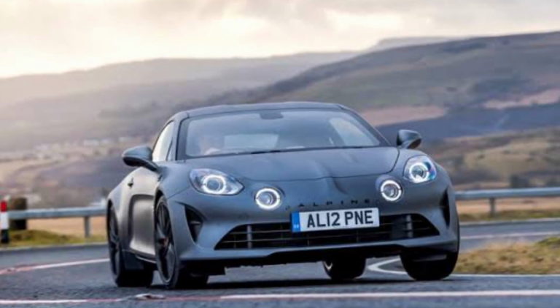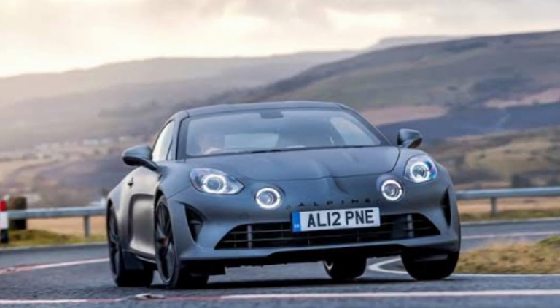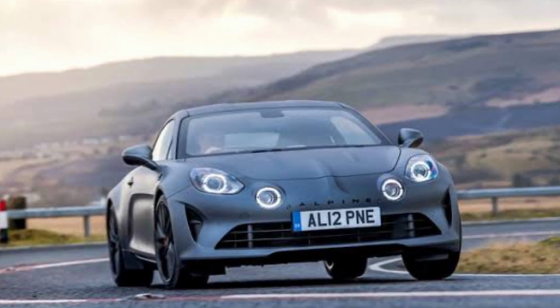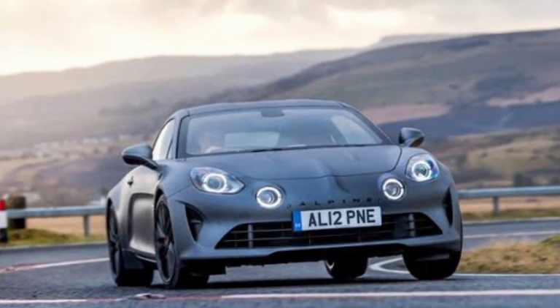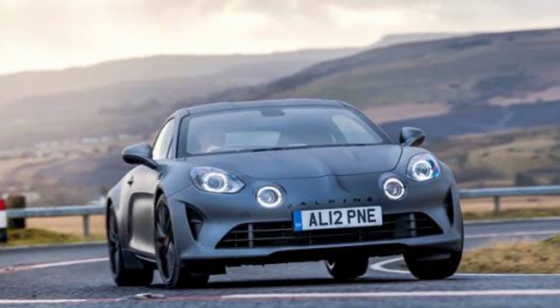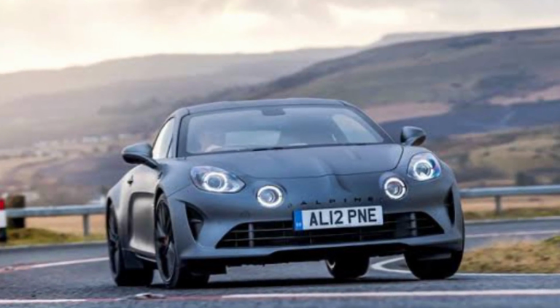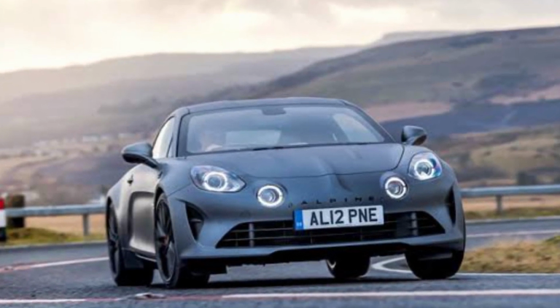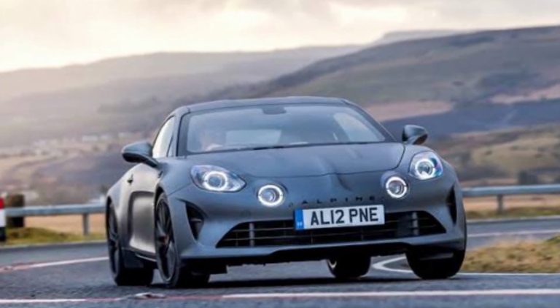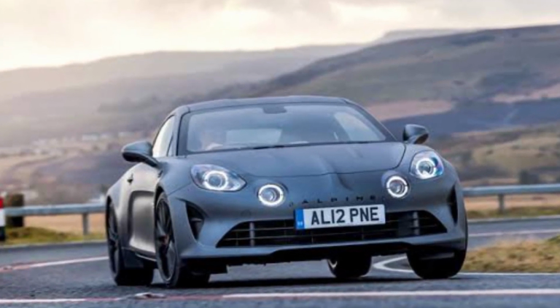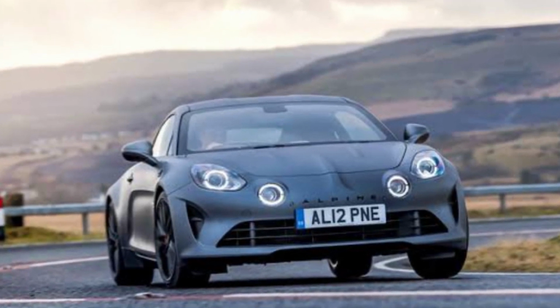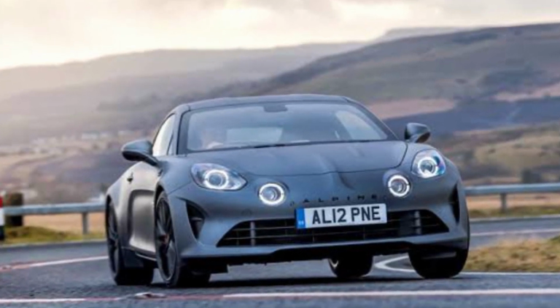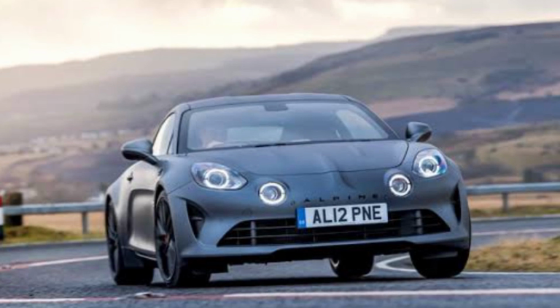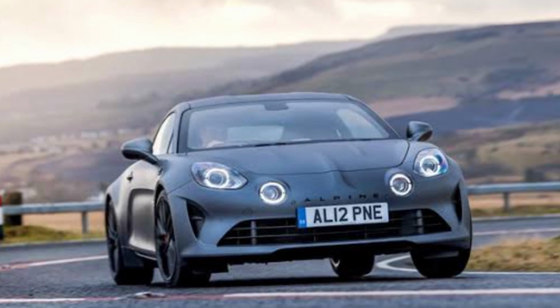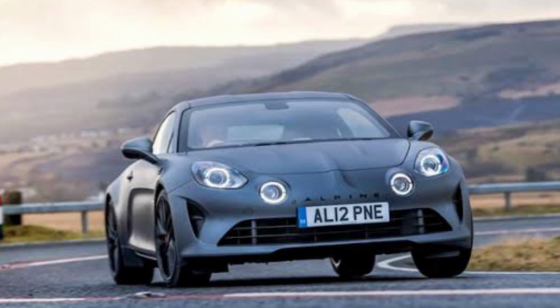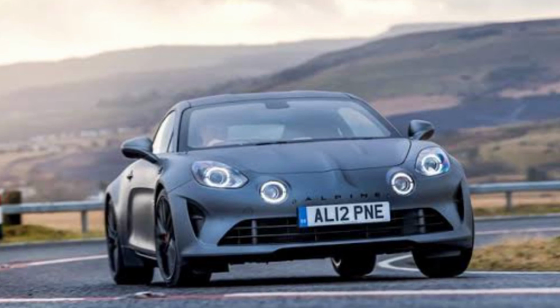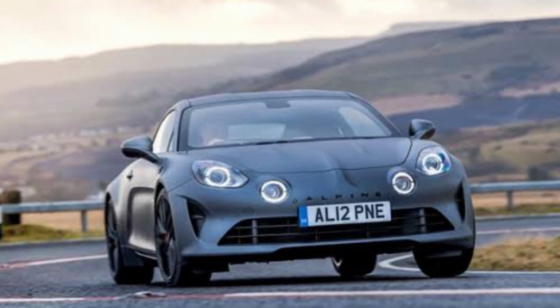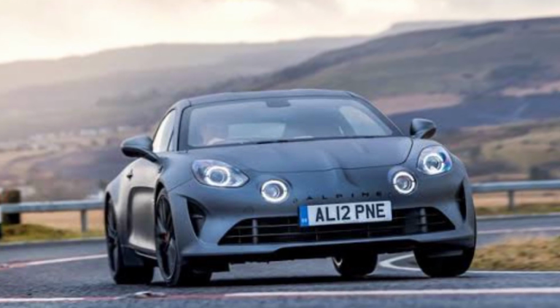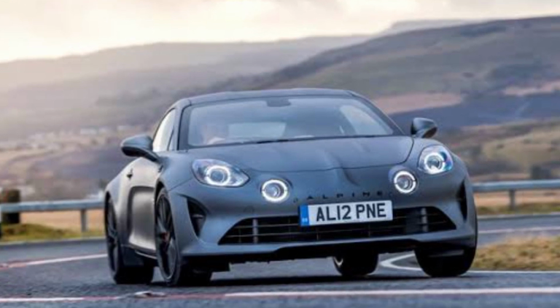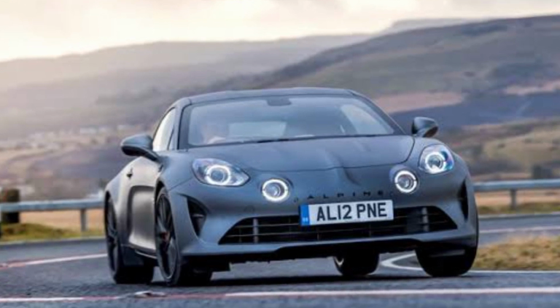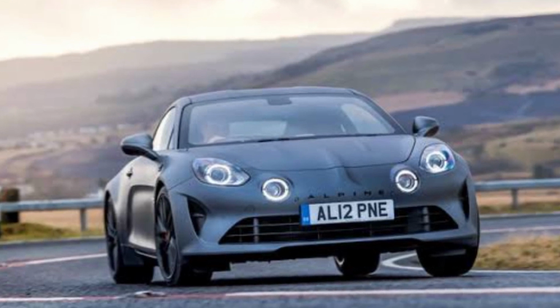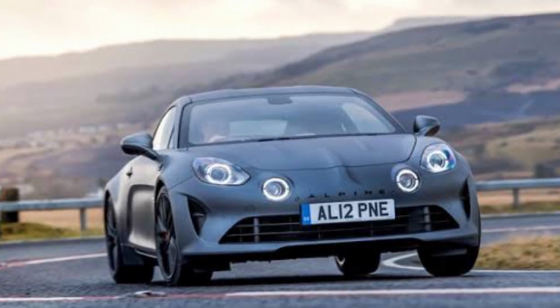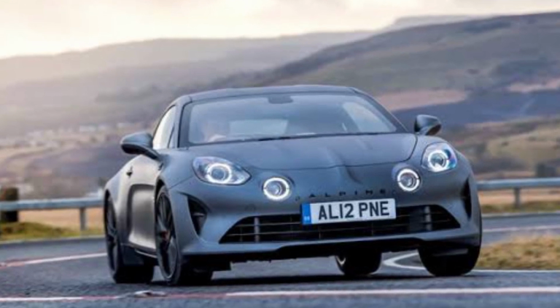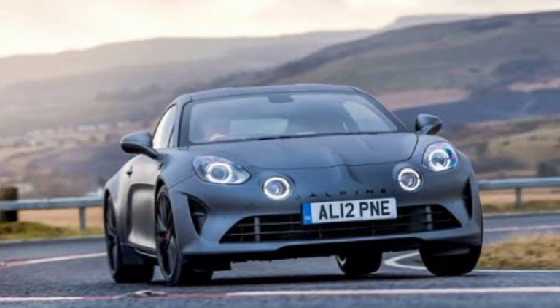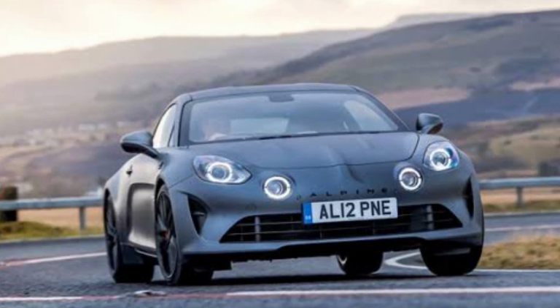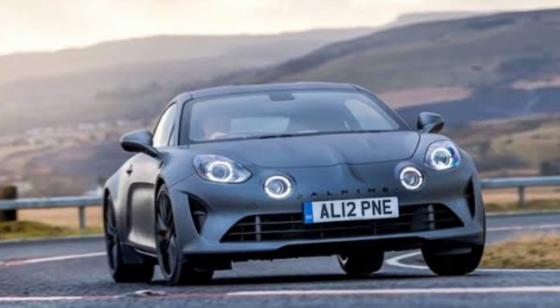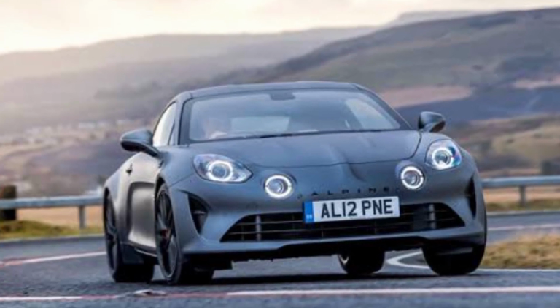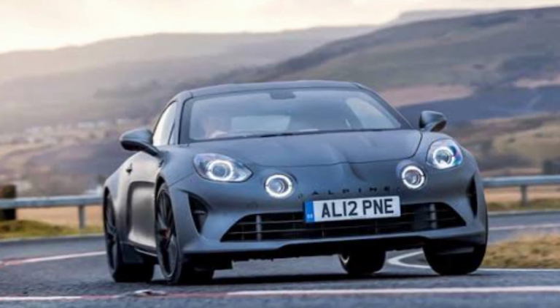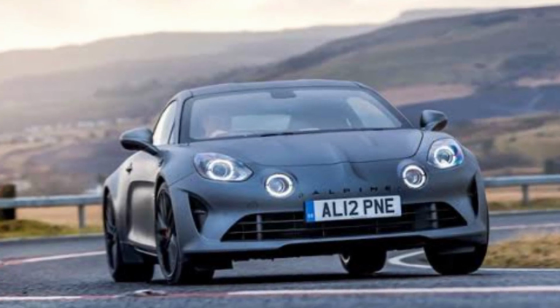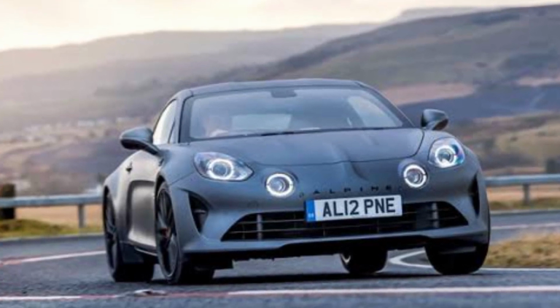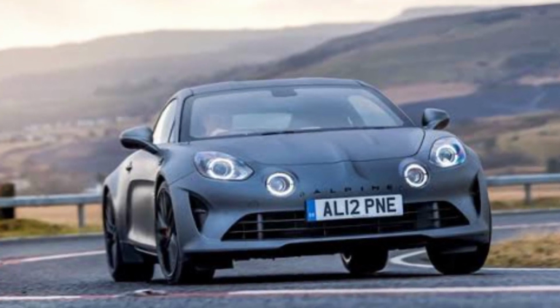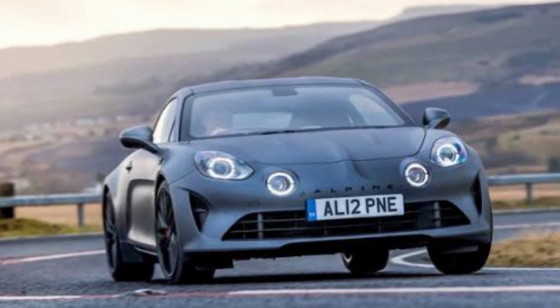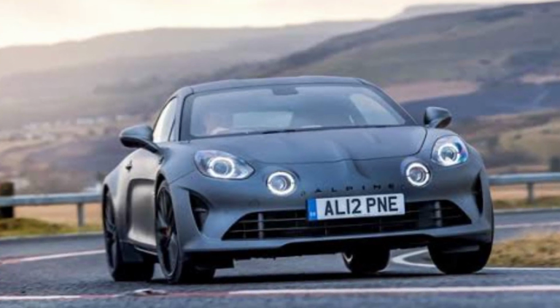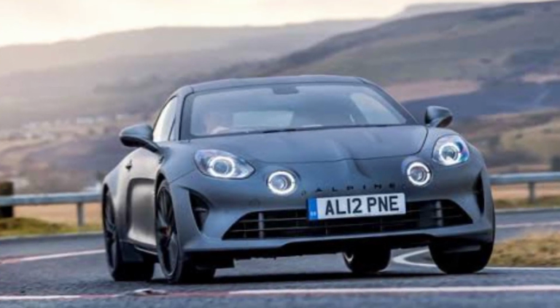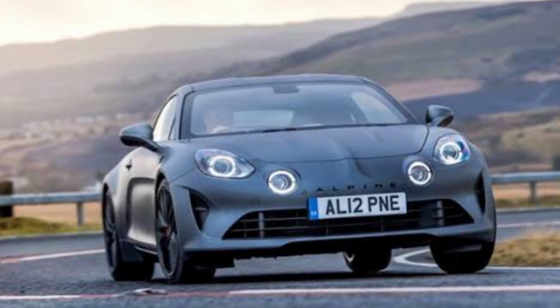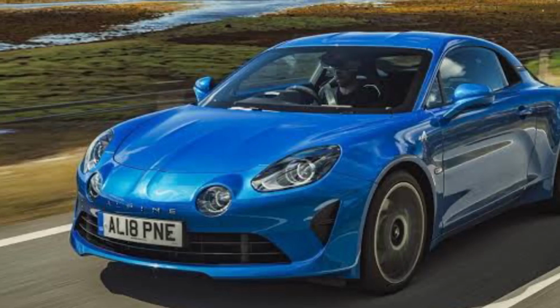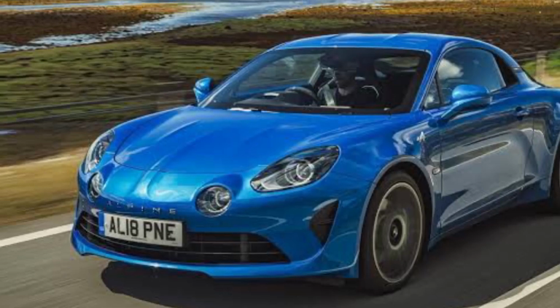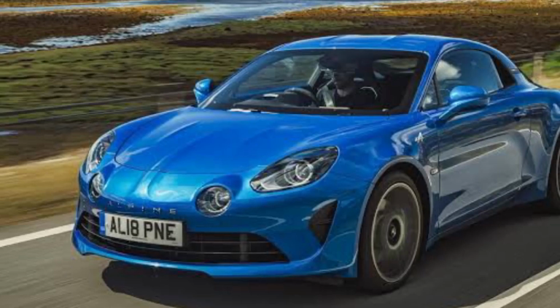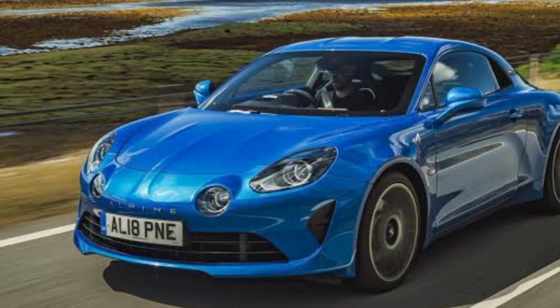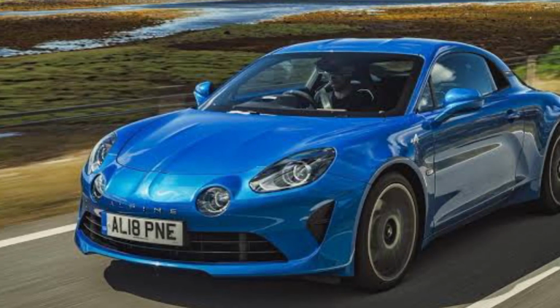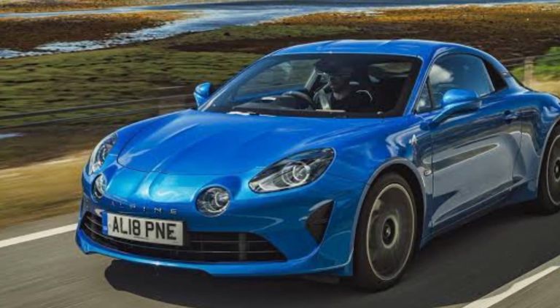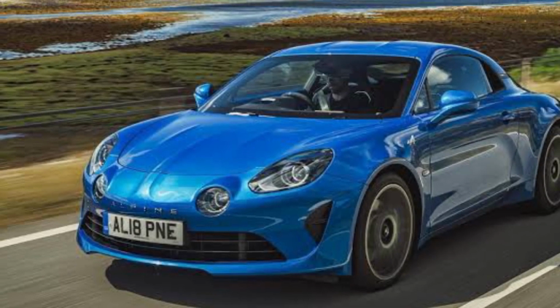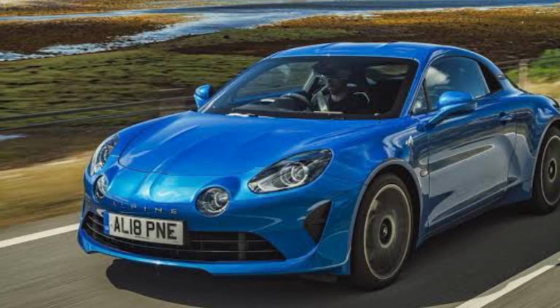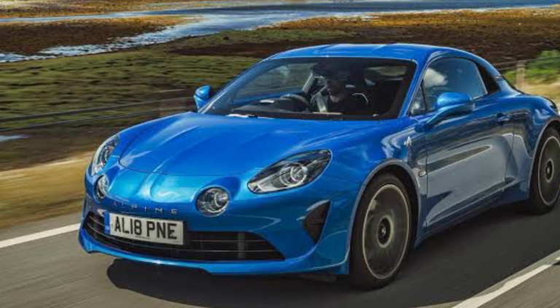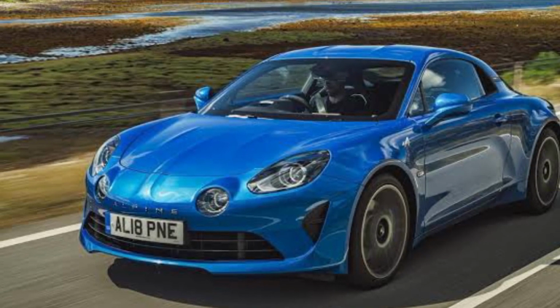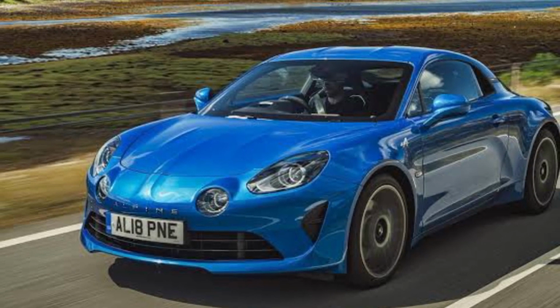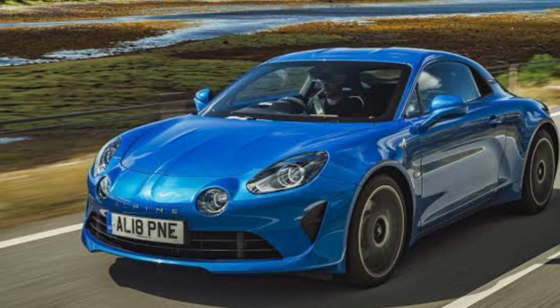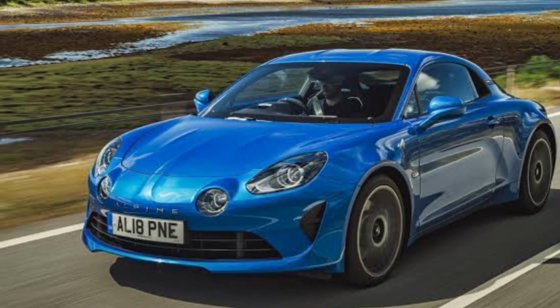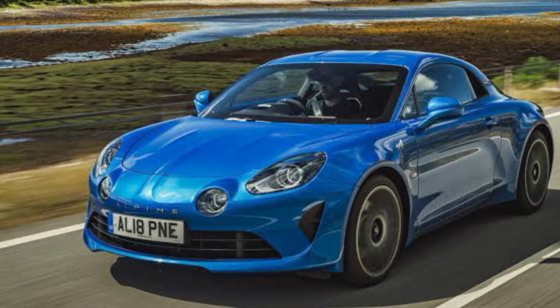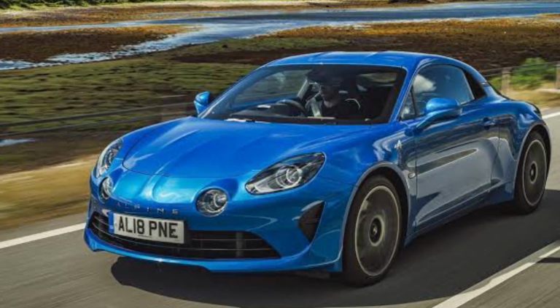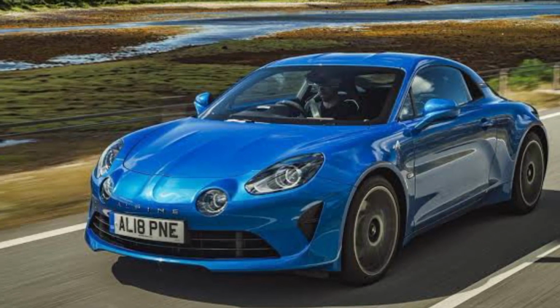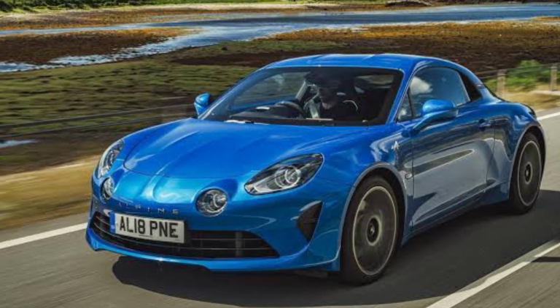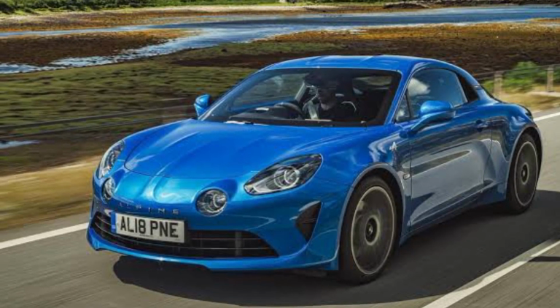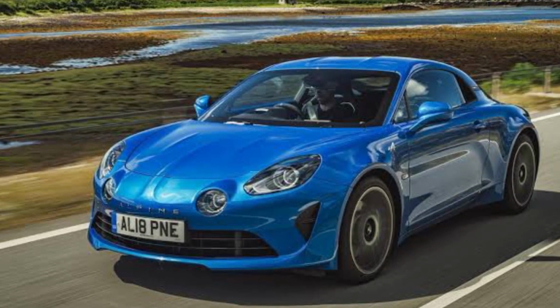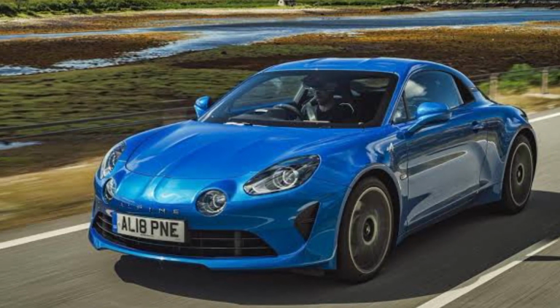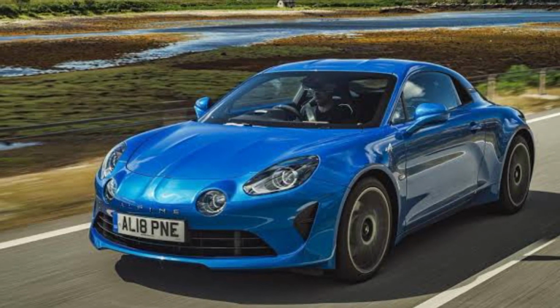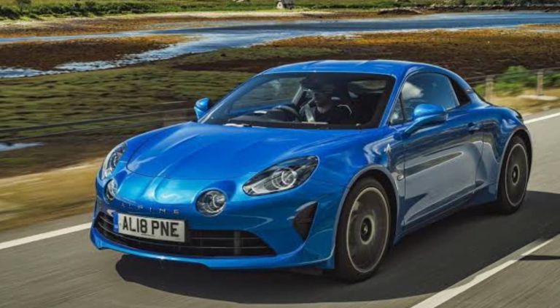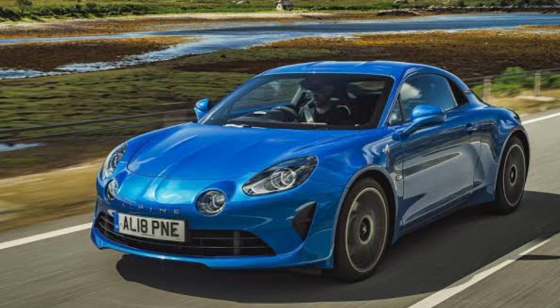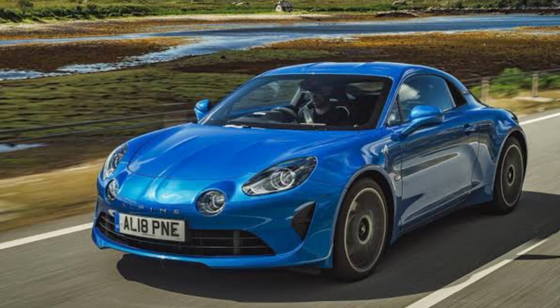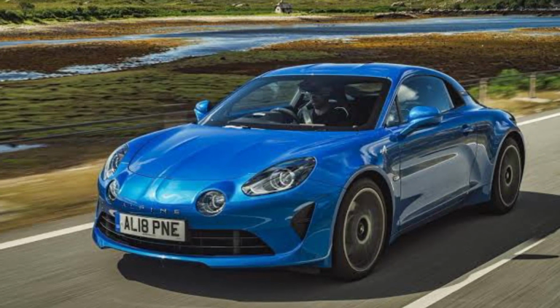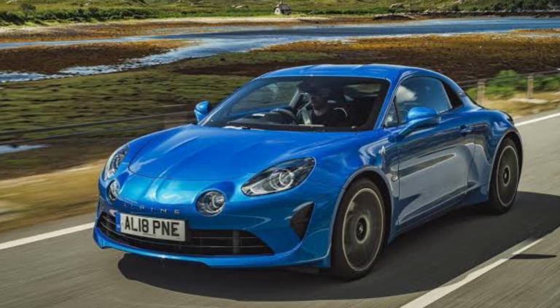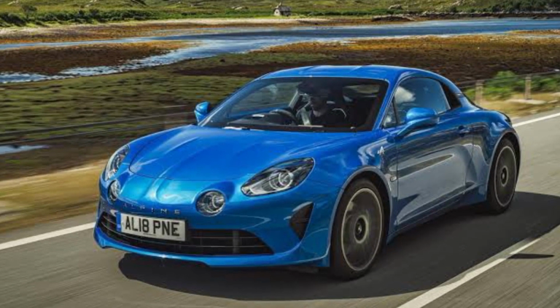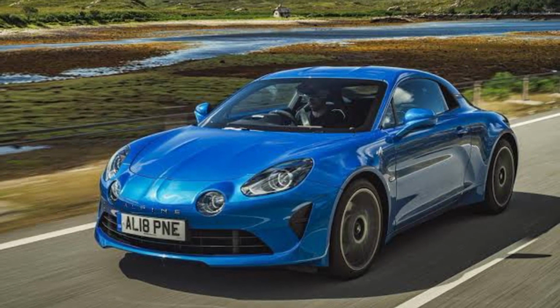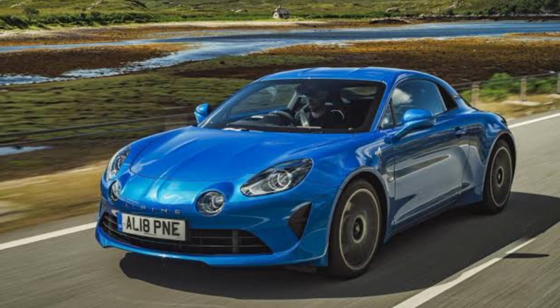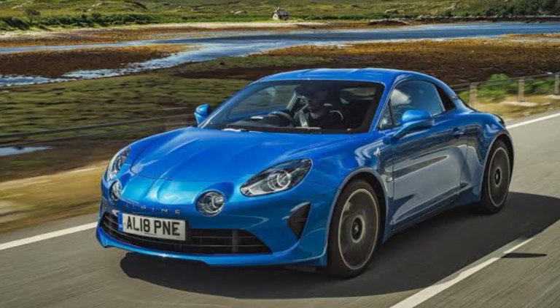The perfectly balanced chassis, responsive steering, and slight suspension roll all contribute to a confident driving experience.